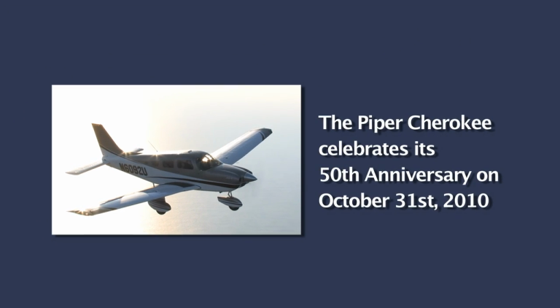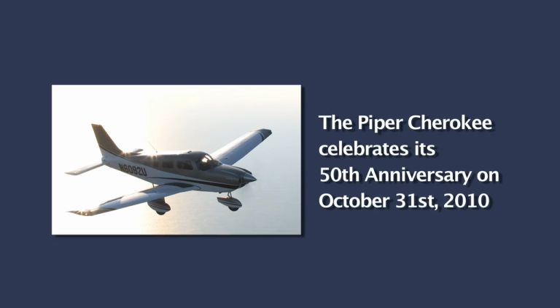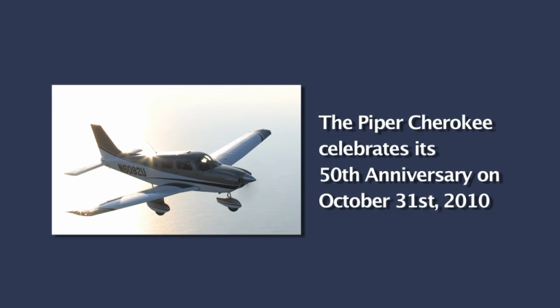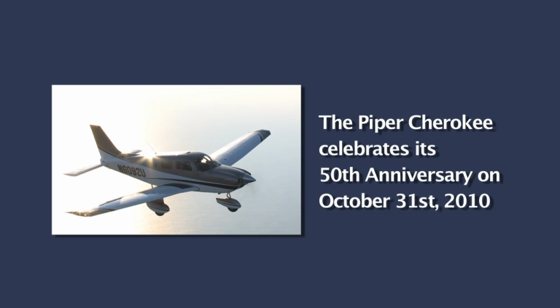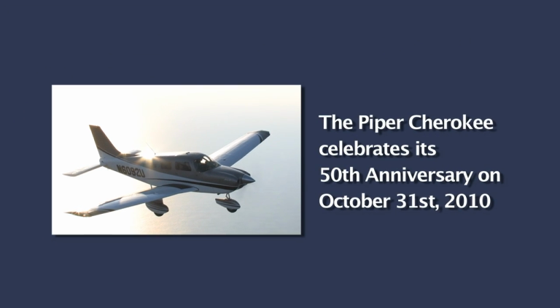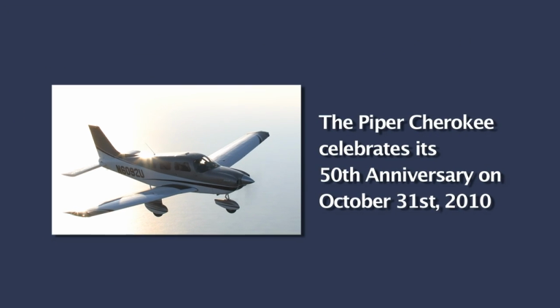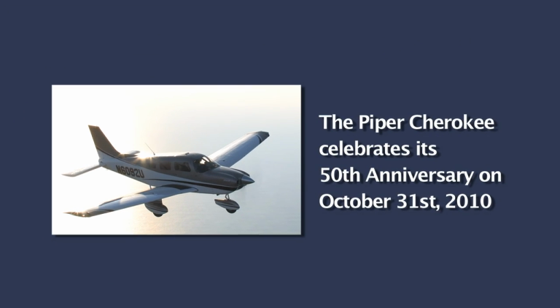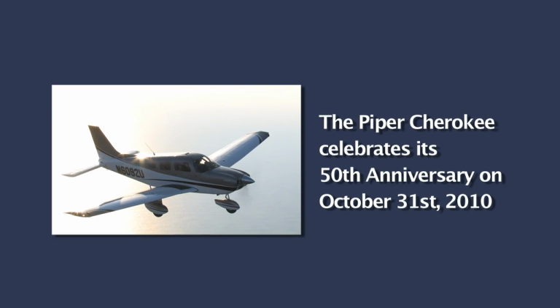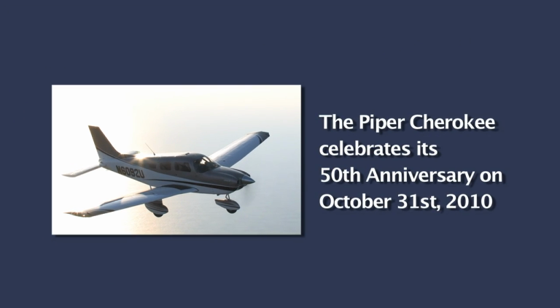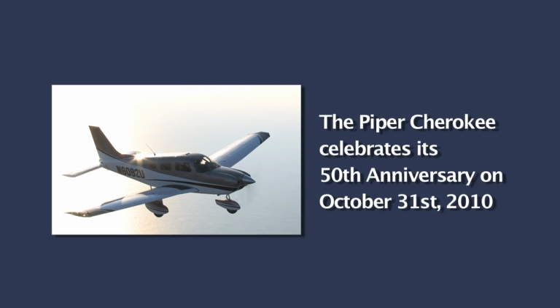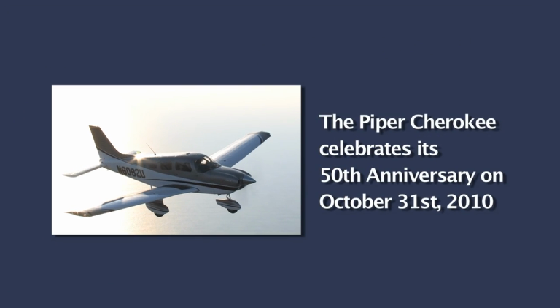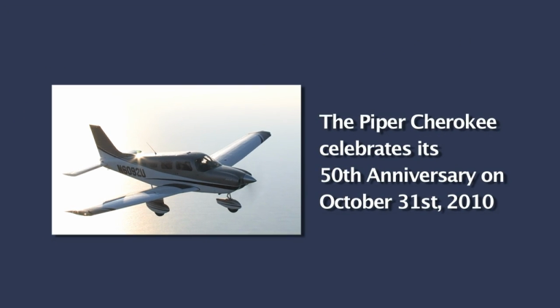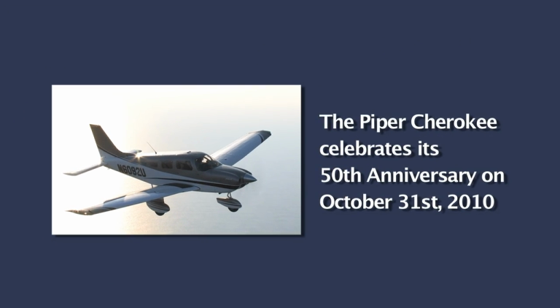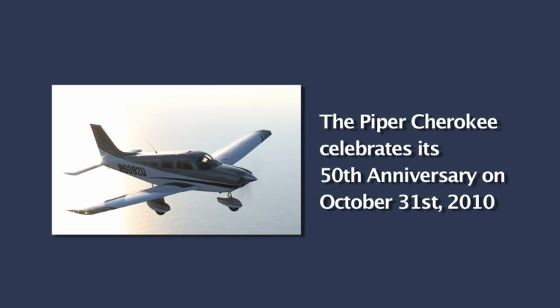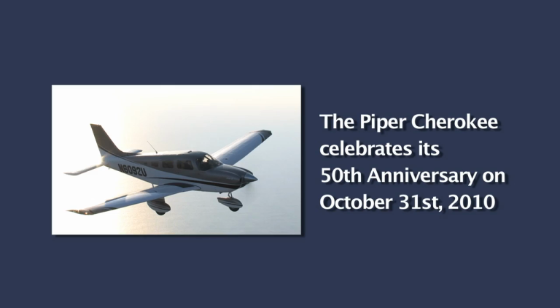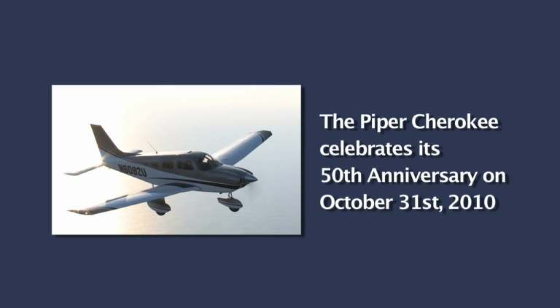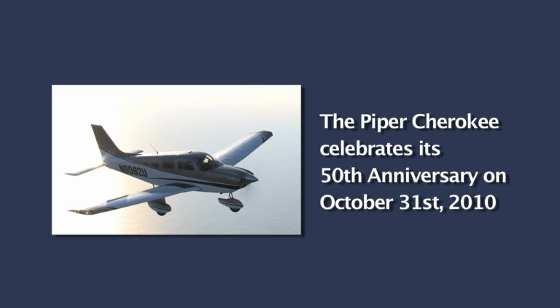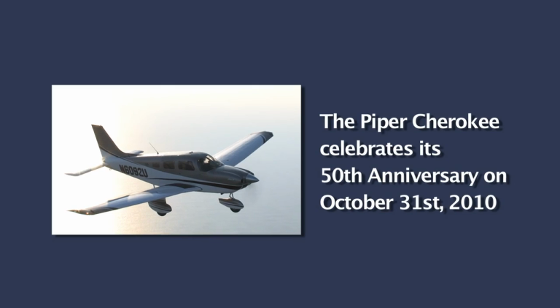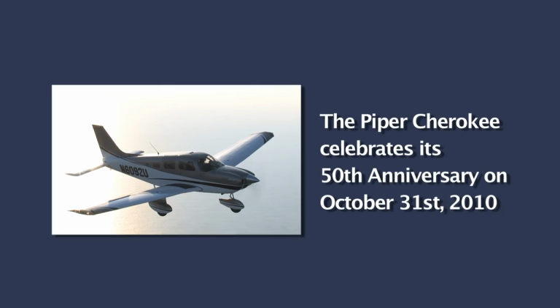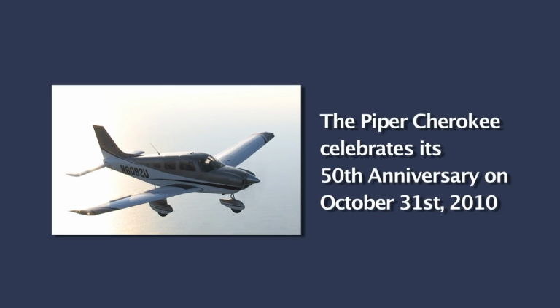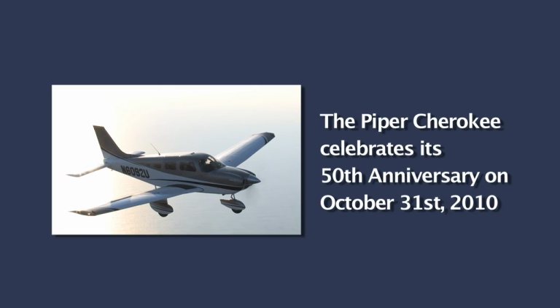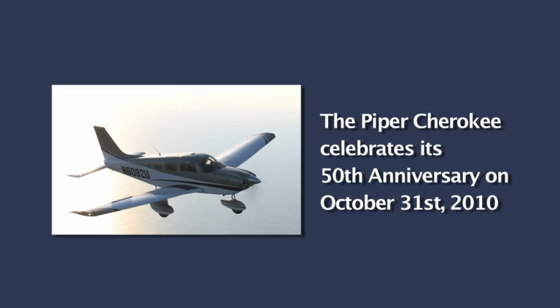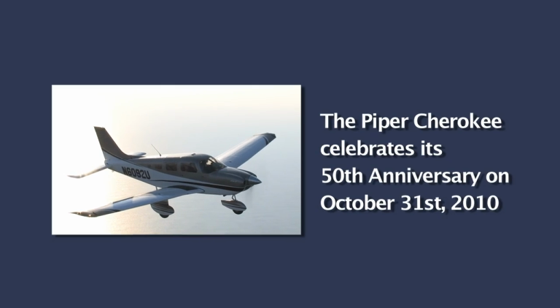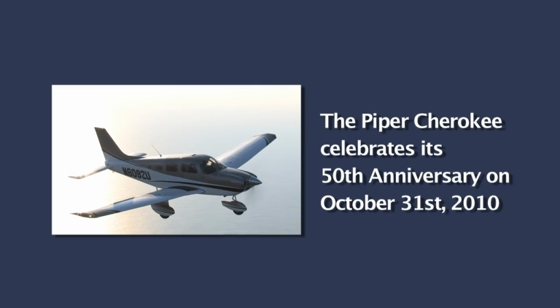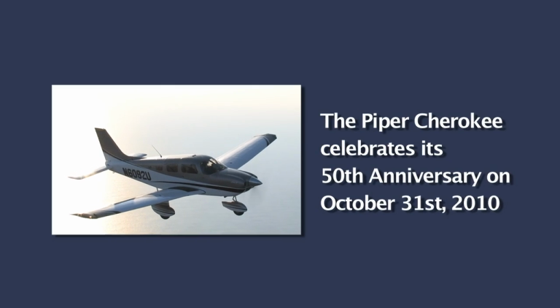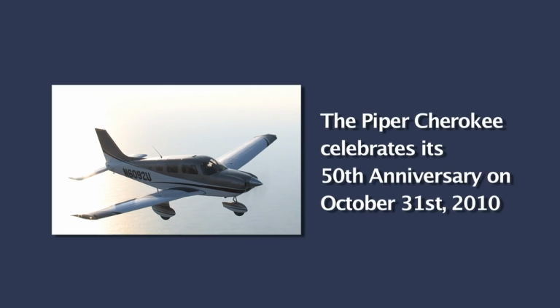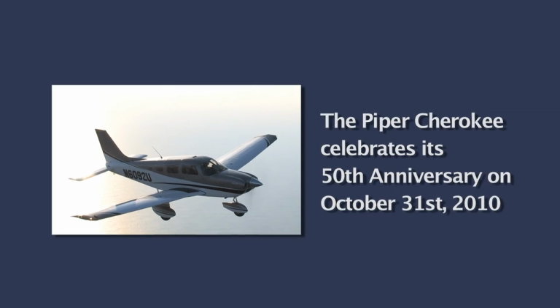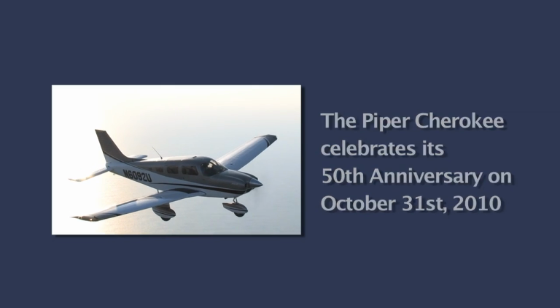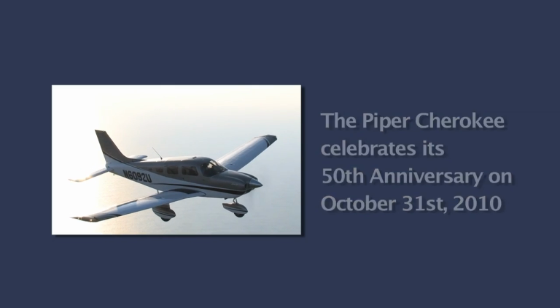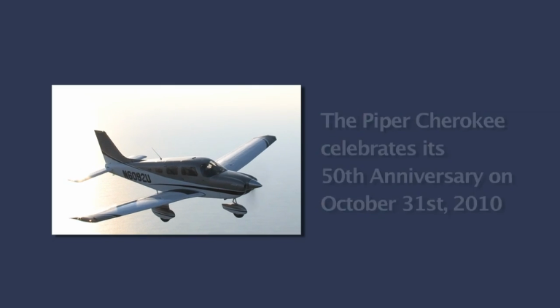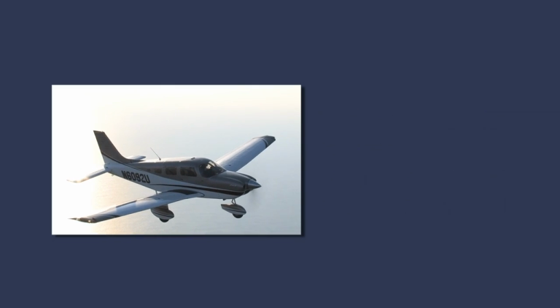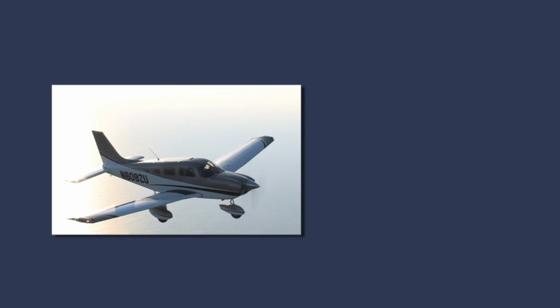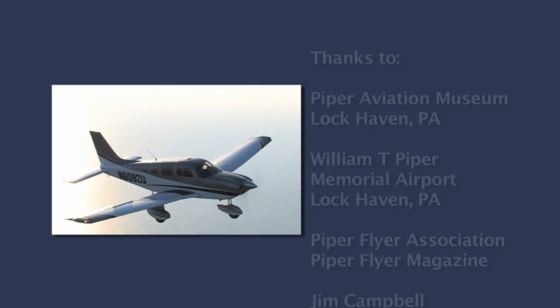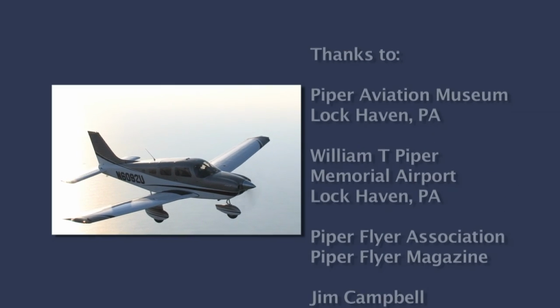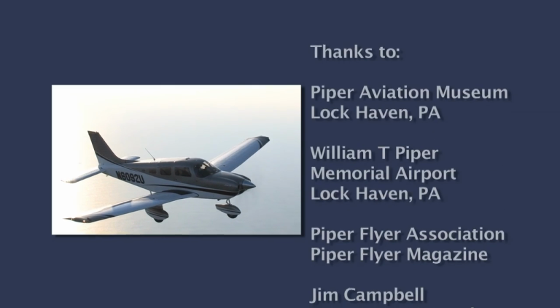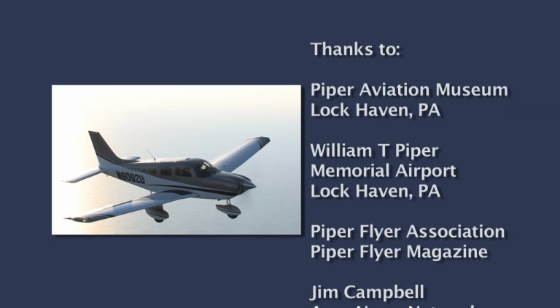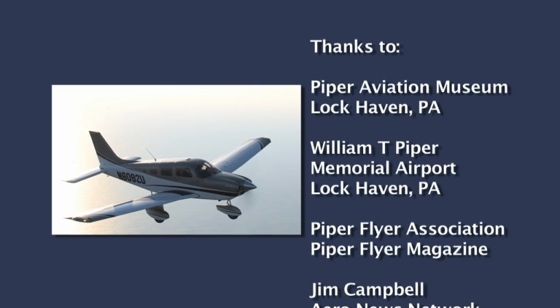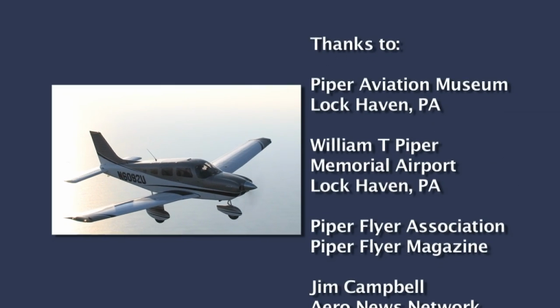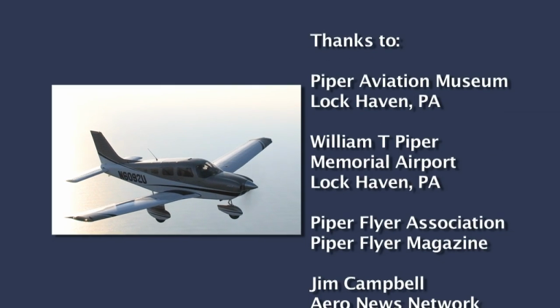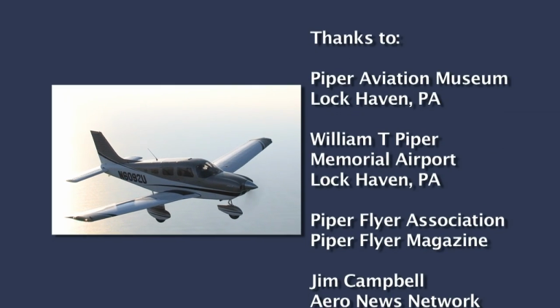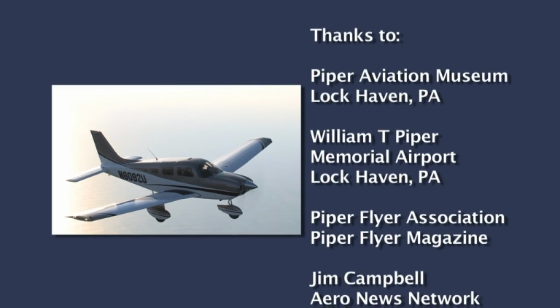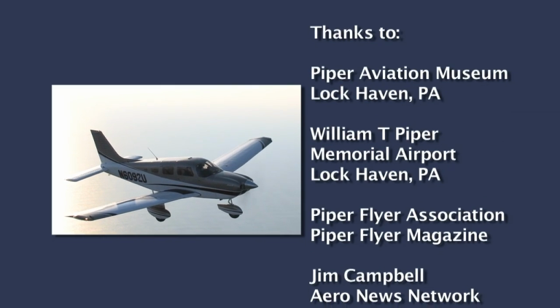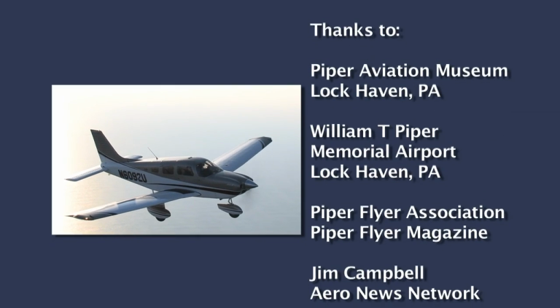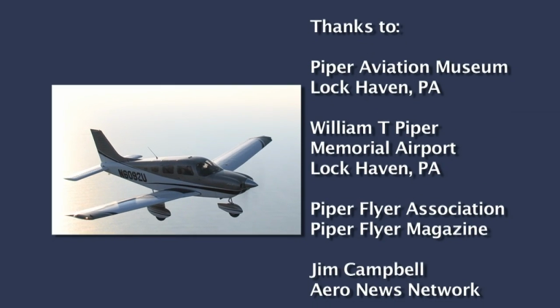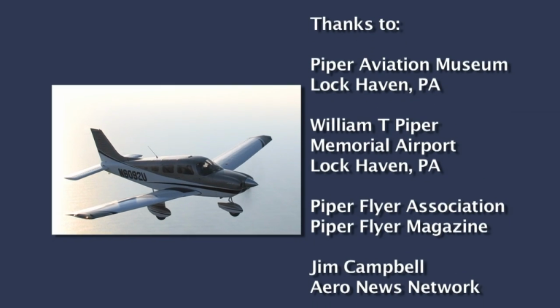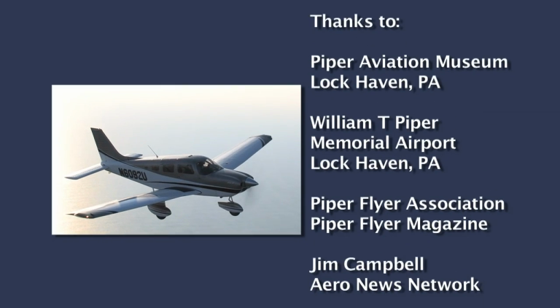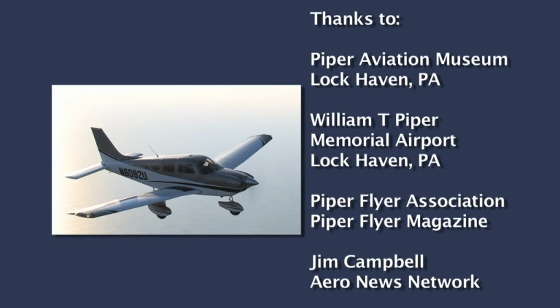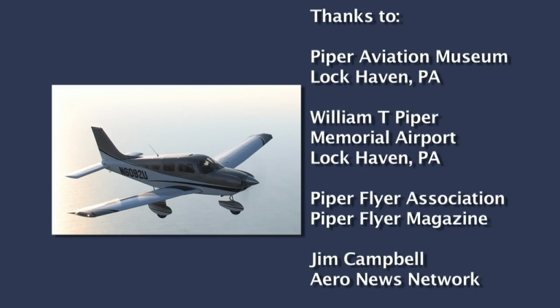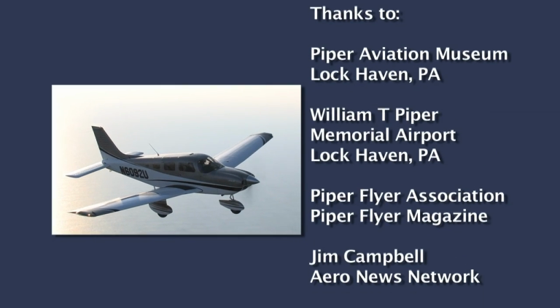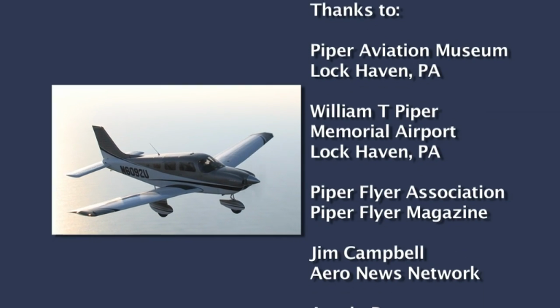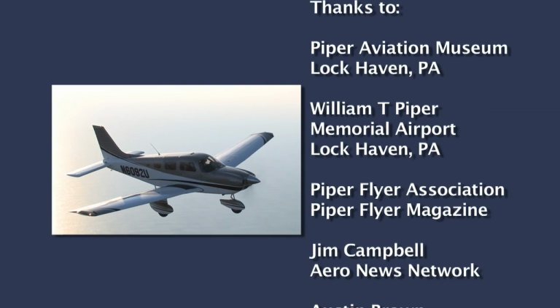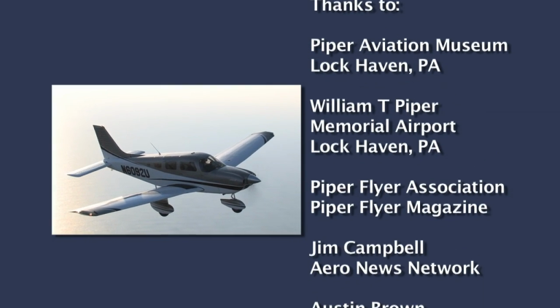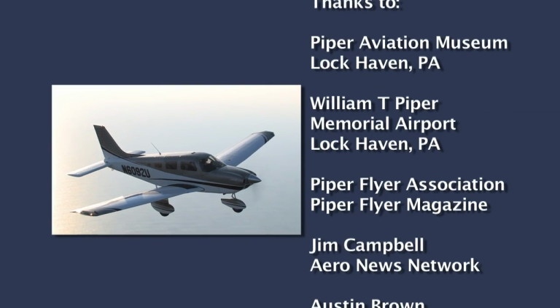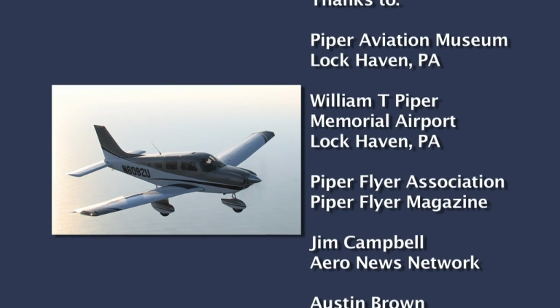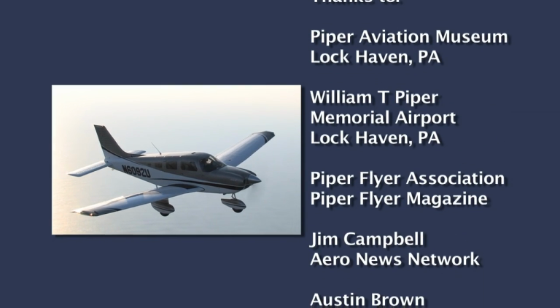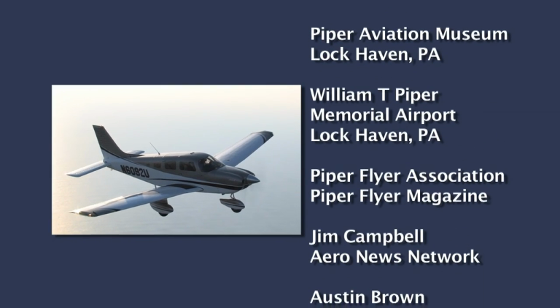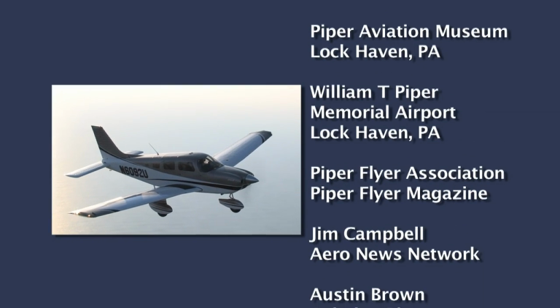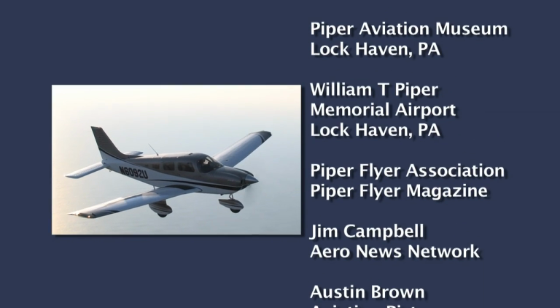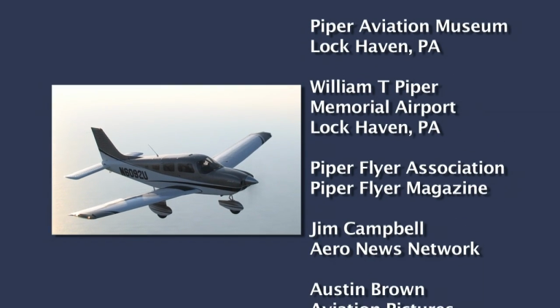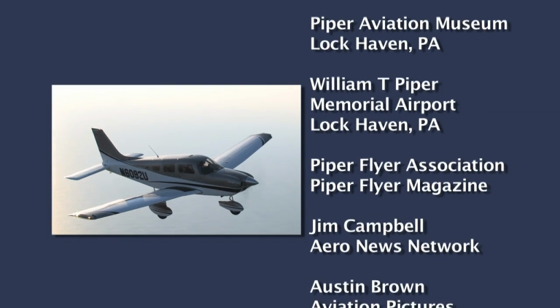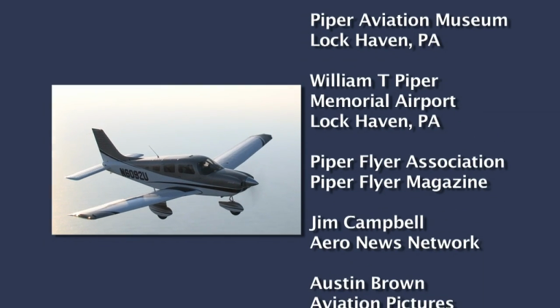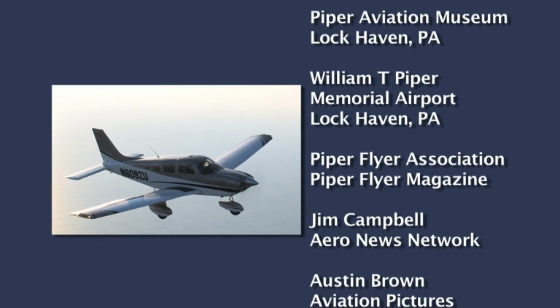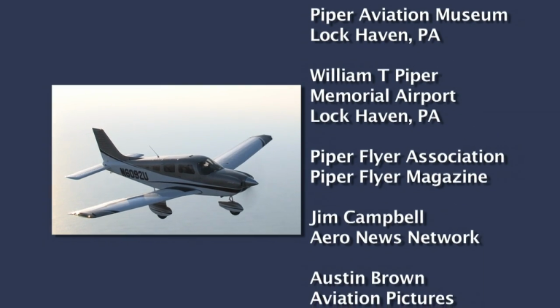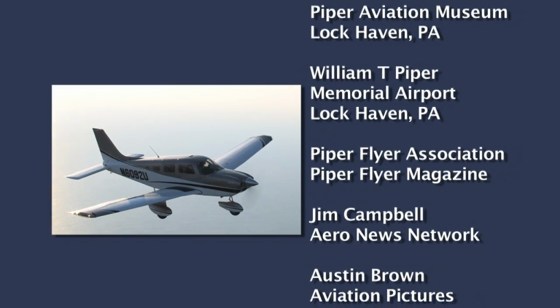The Piper team is now putting the same ingenuity and effort into the Piper Jet development, which will create the next 50 years of Piper.